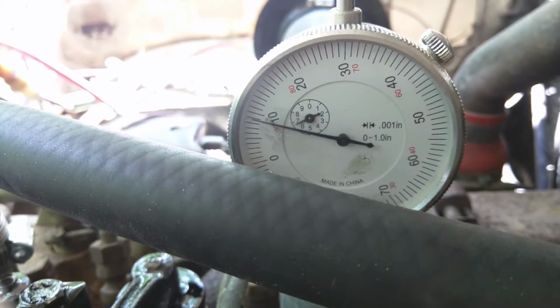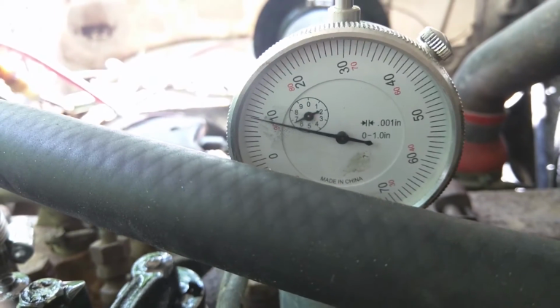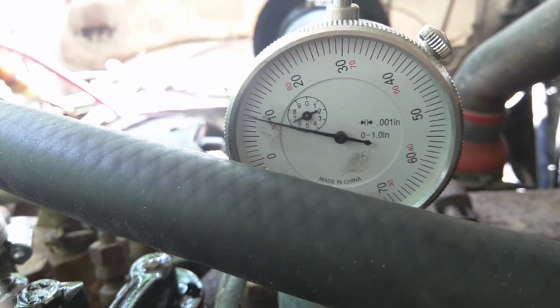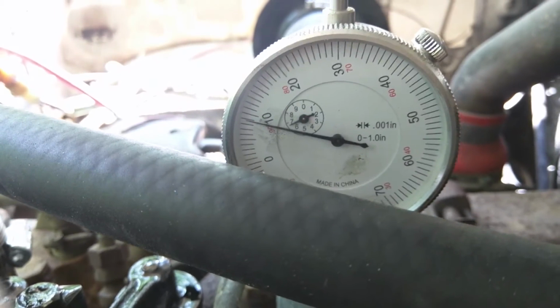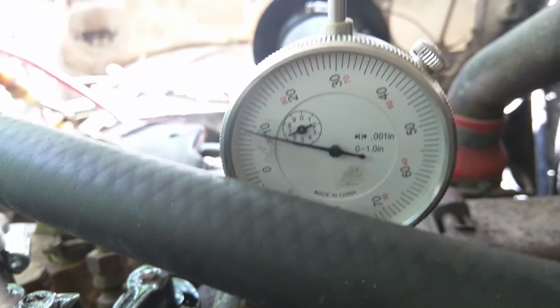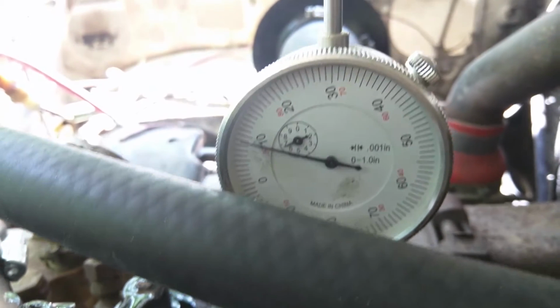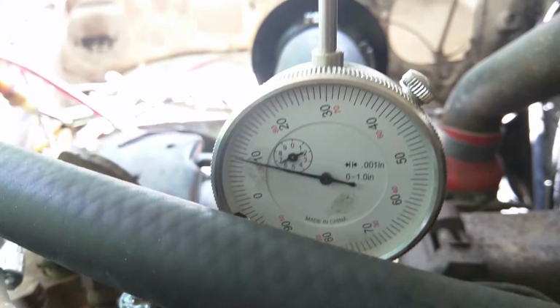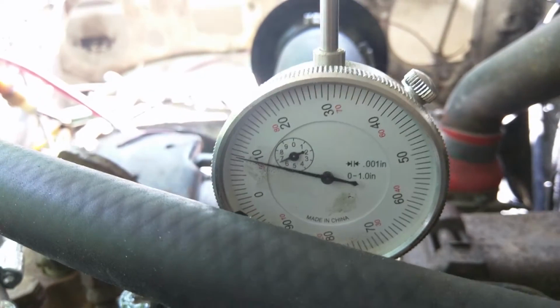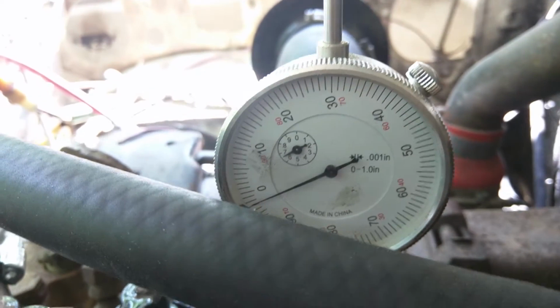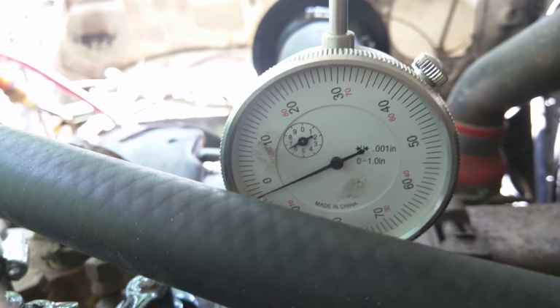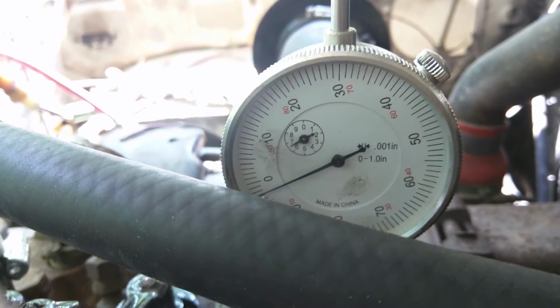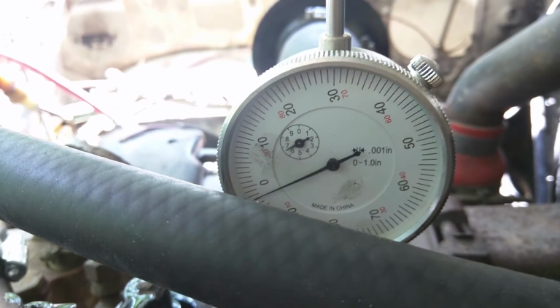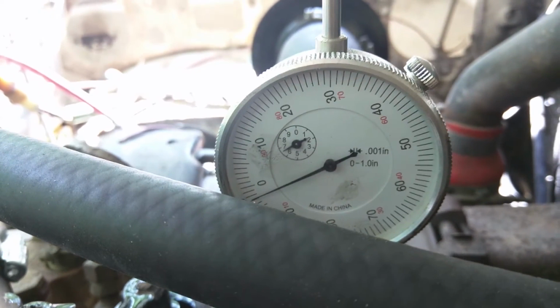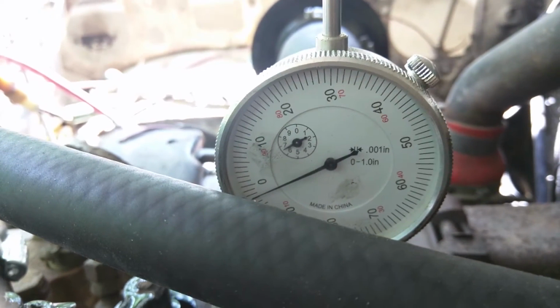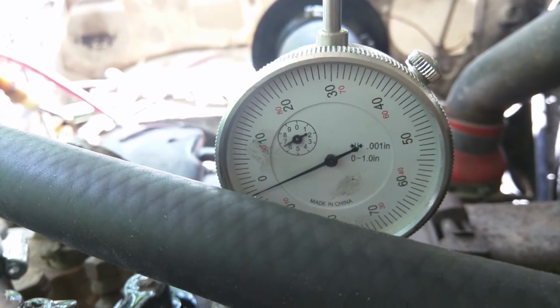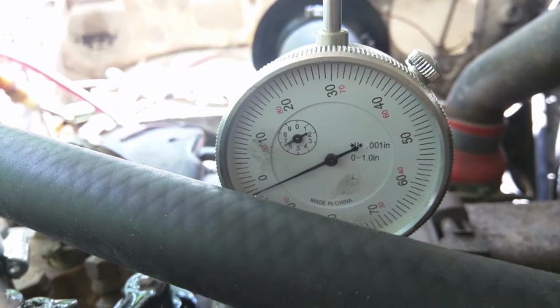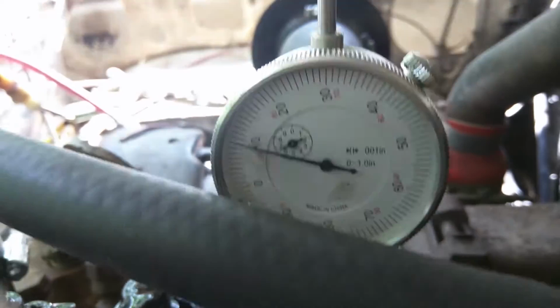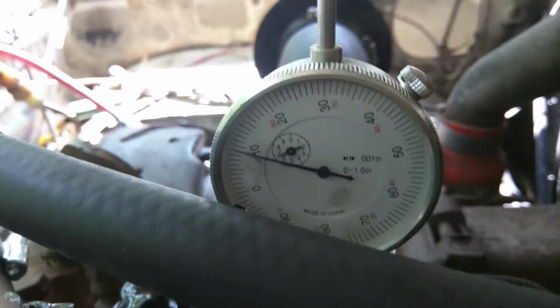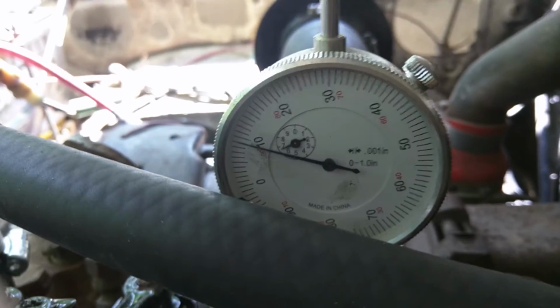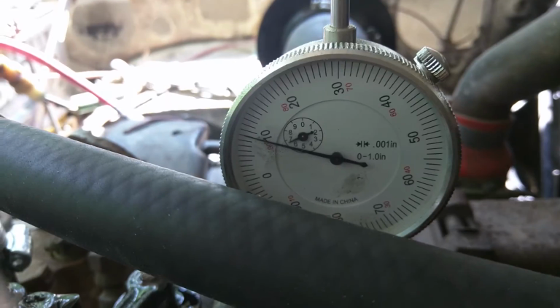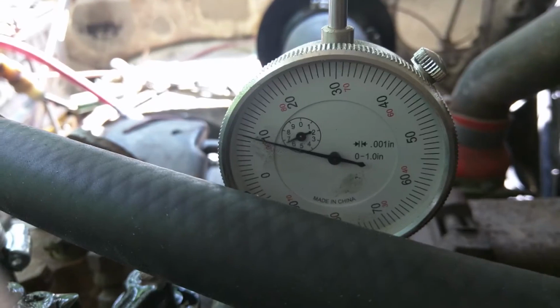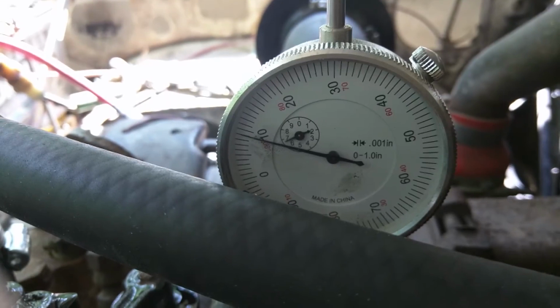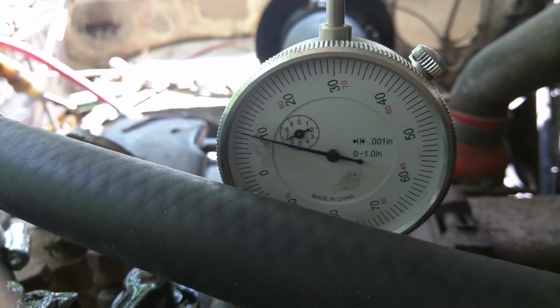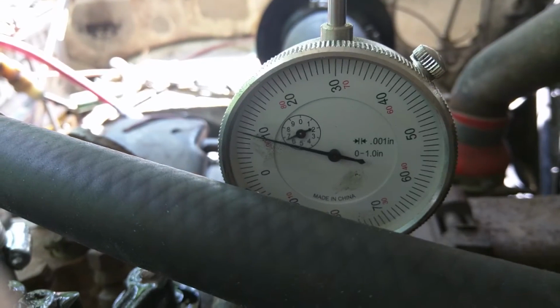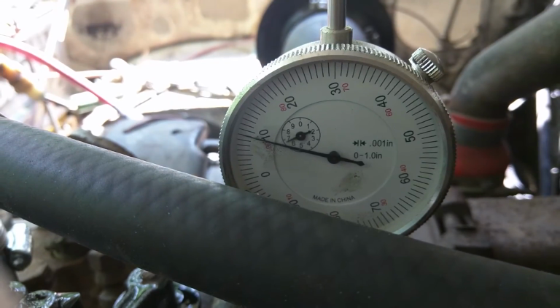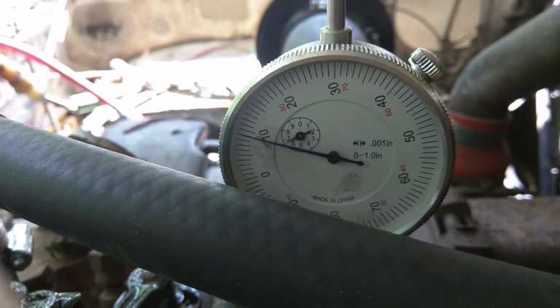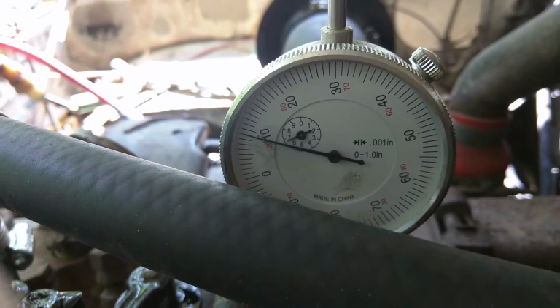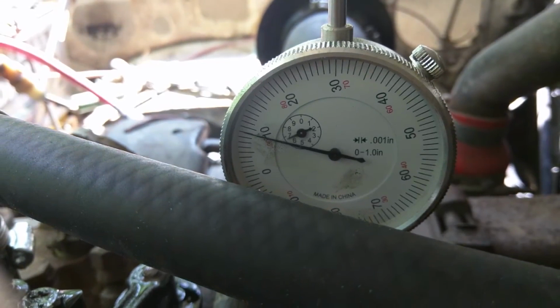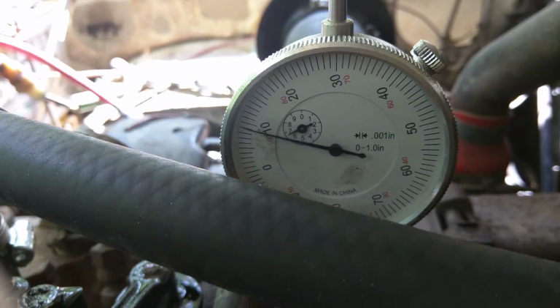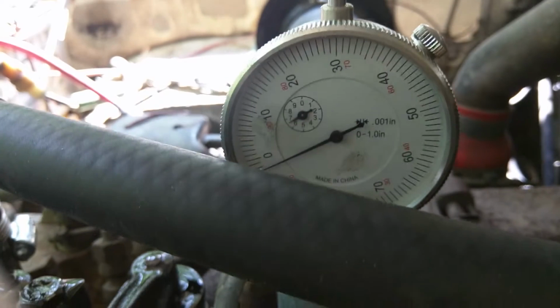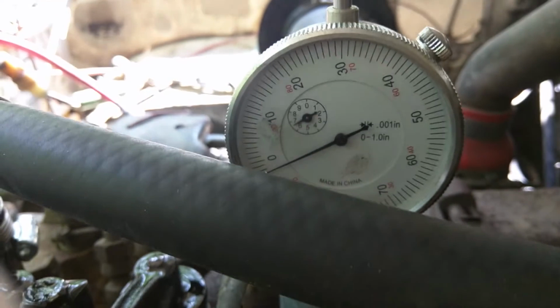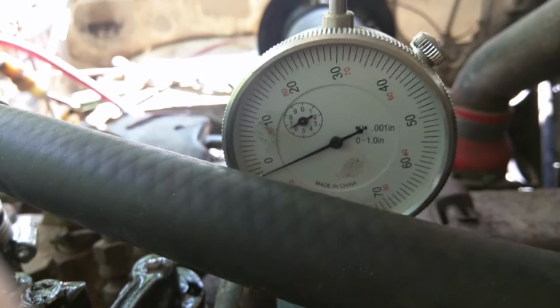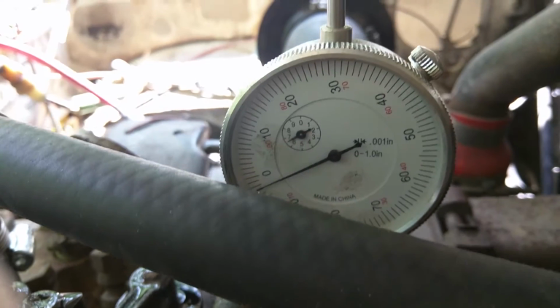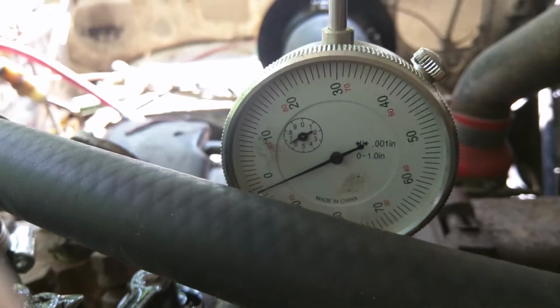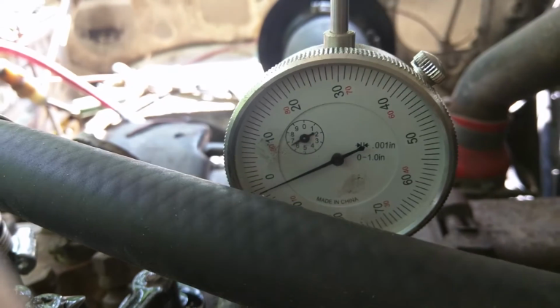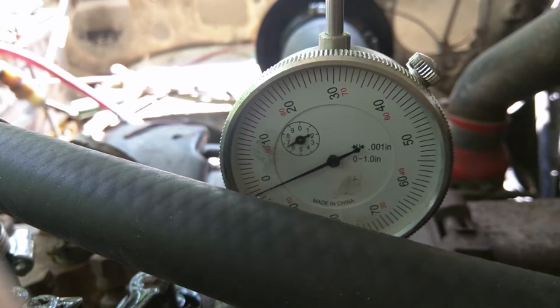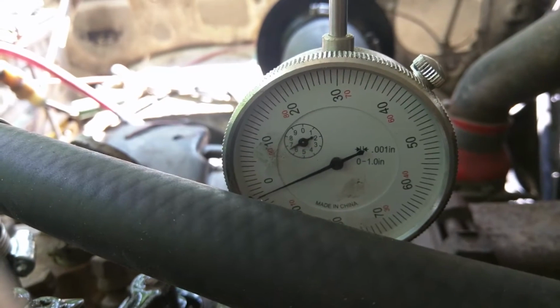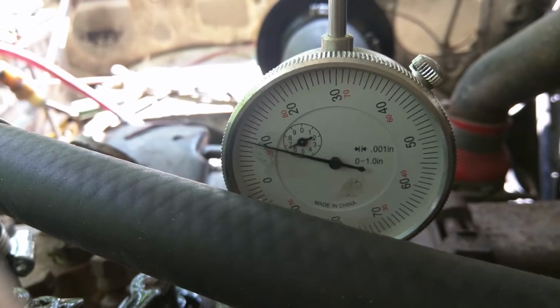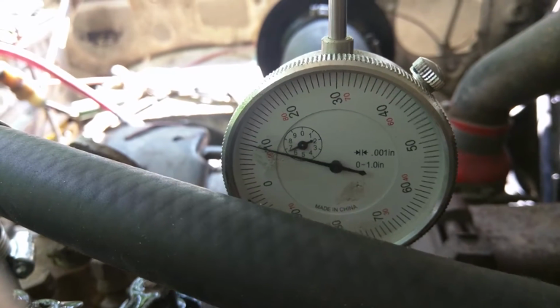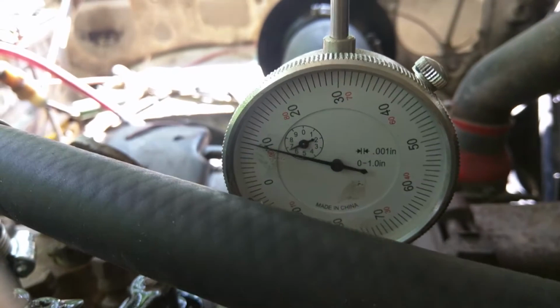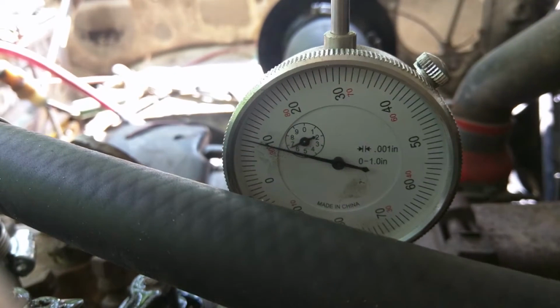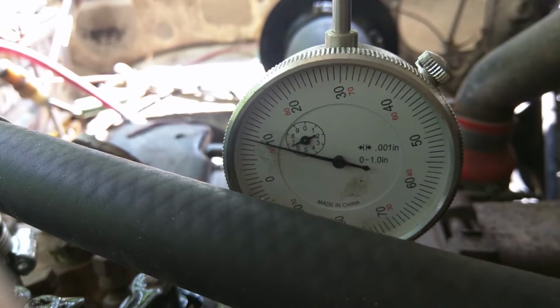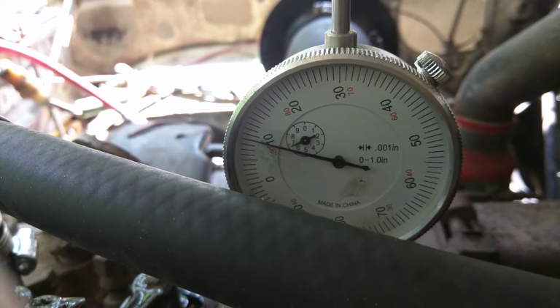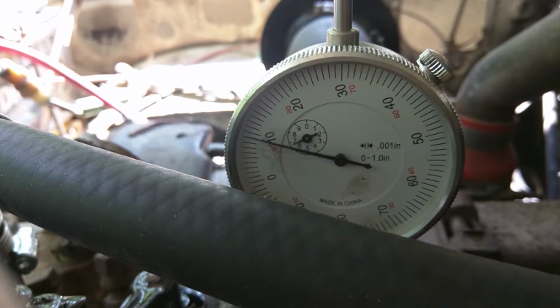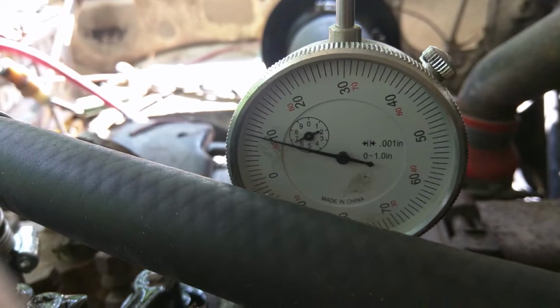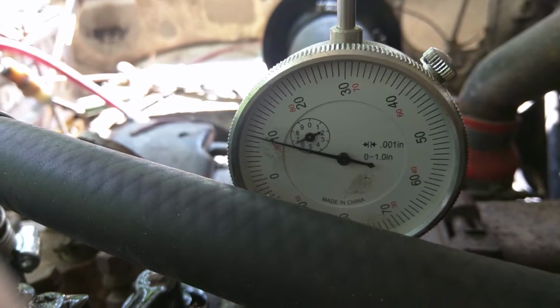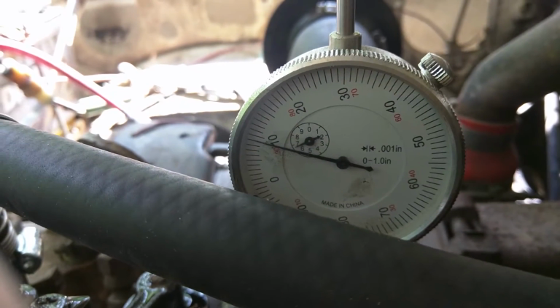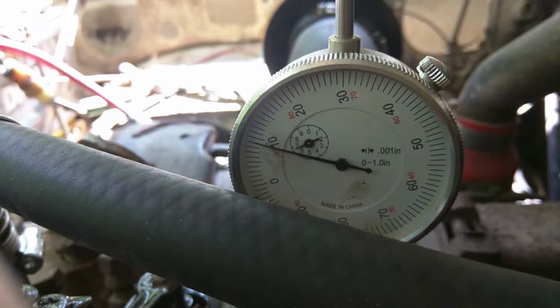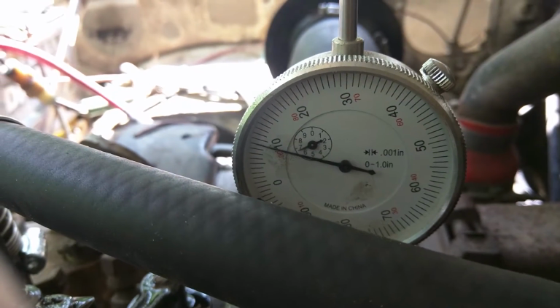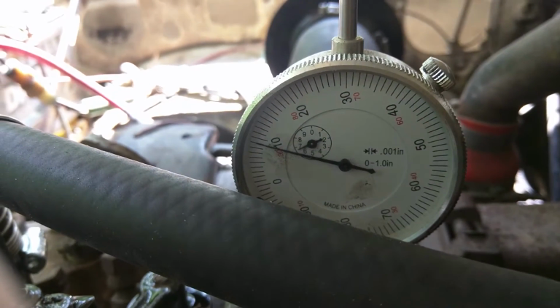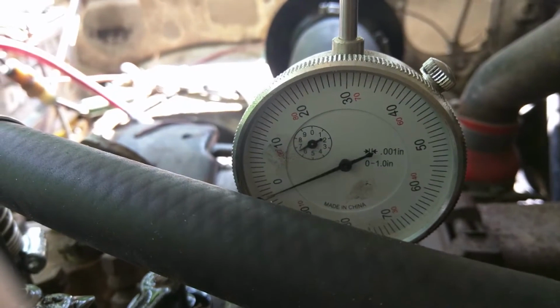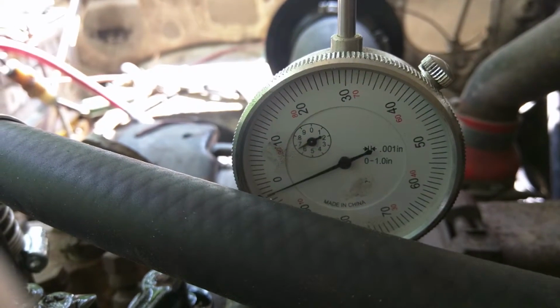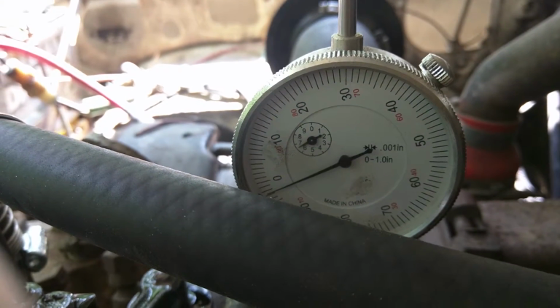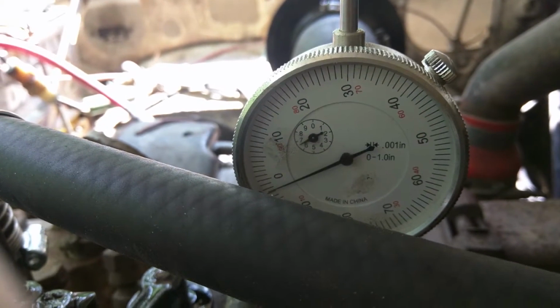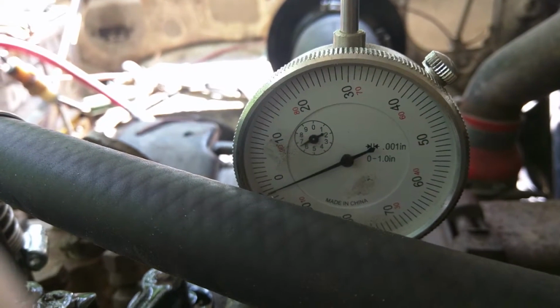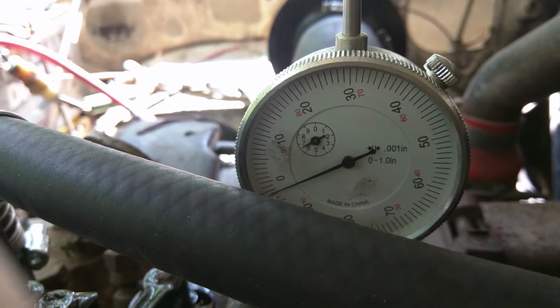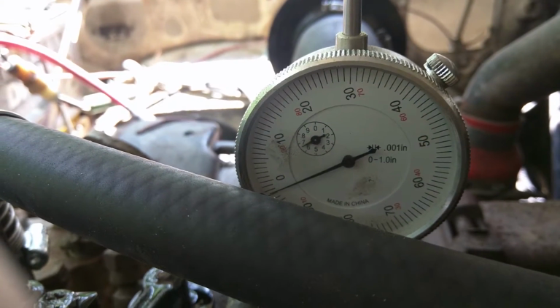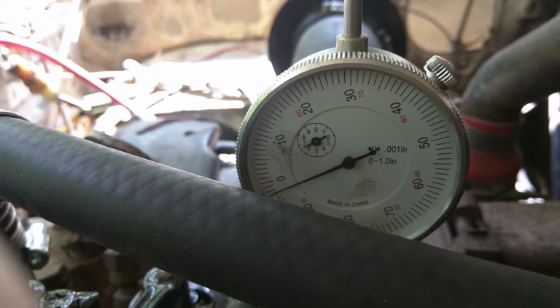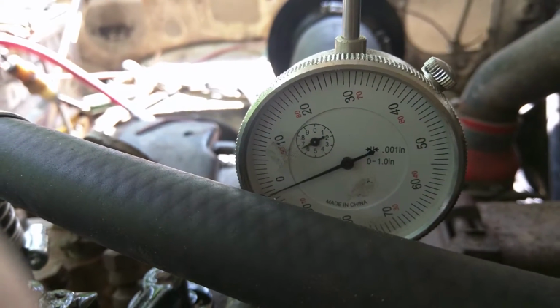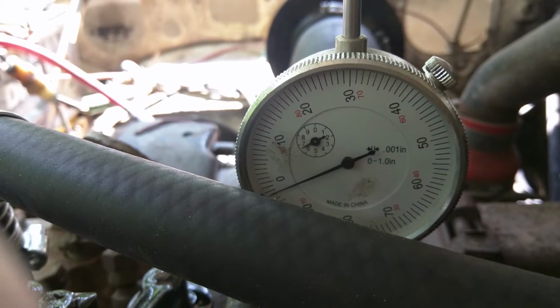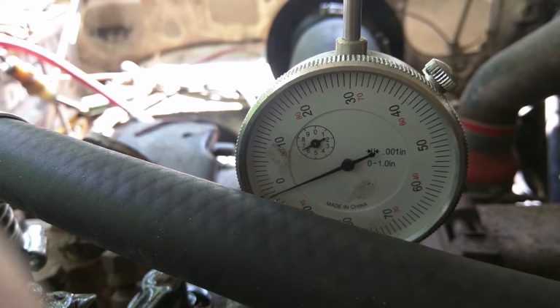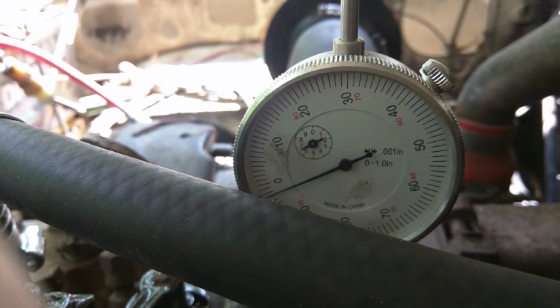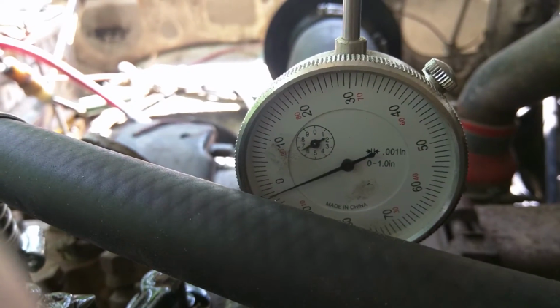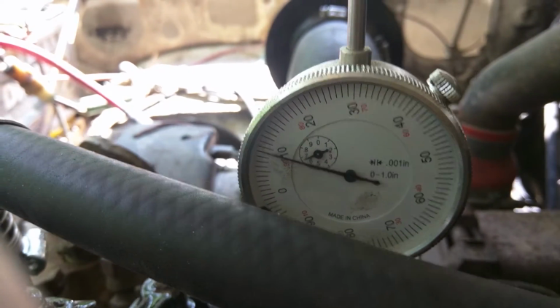And you can set your valve lash. That's about a thousandth loose.